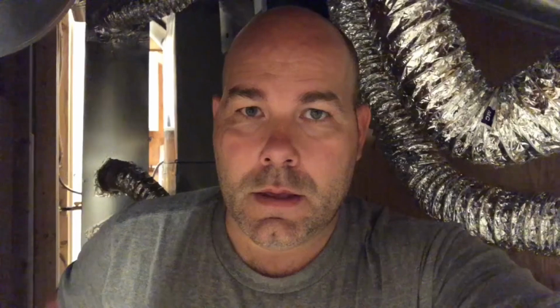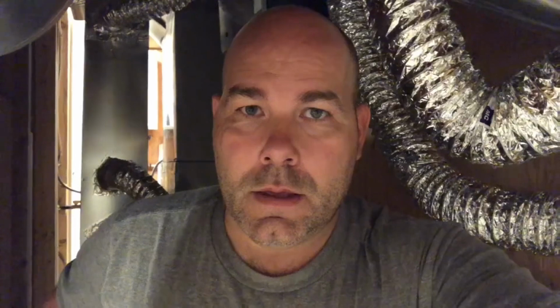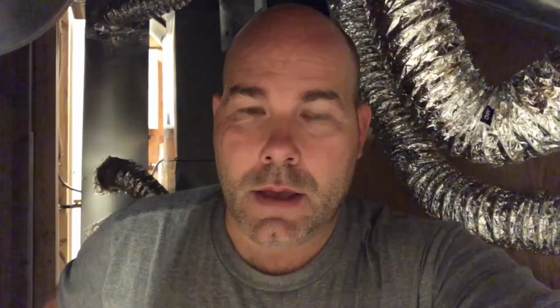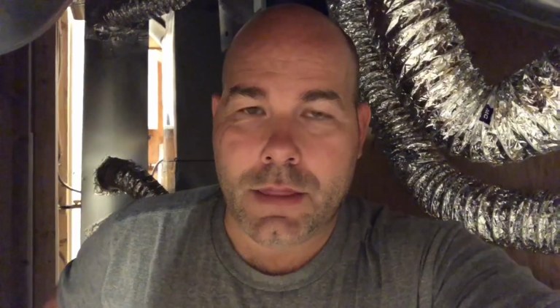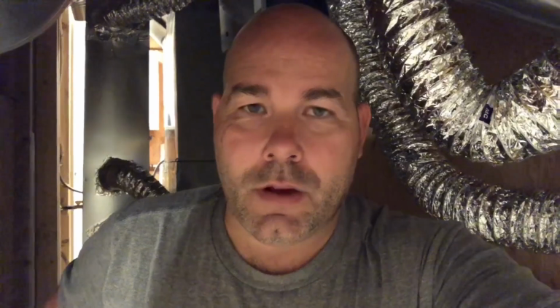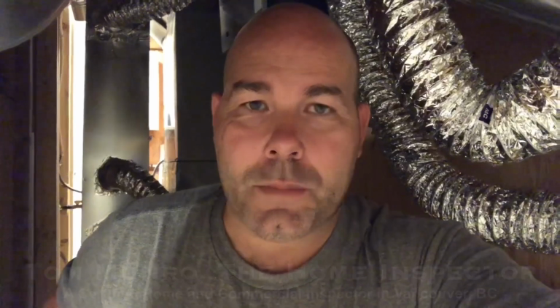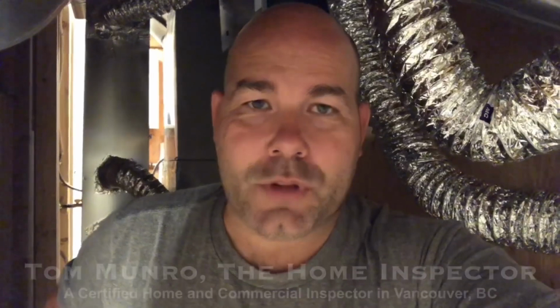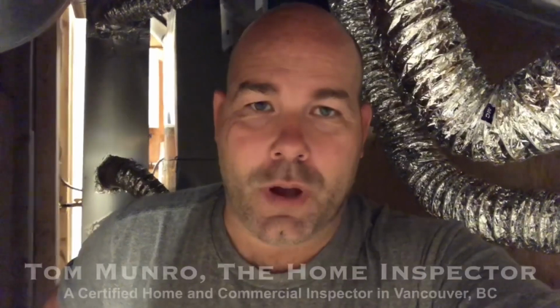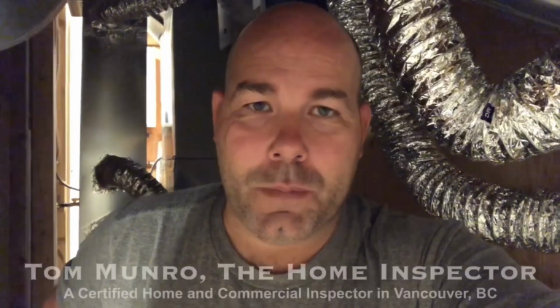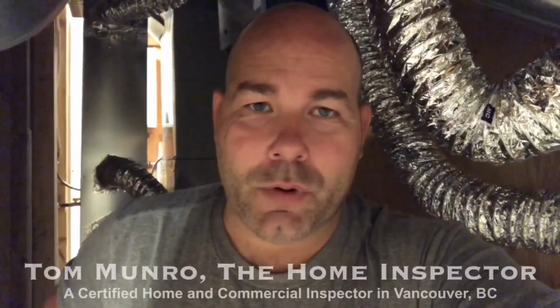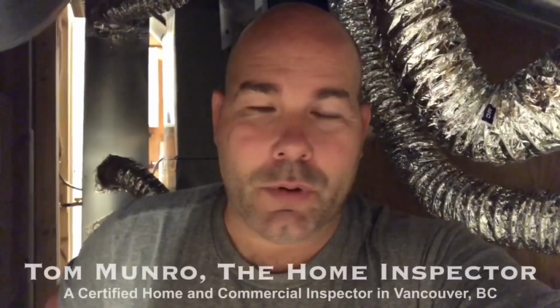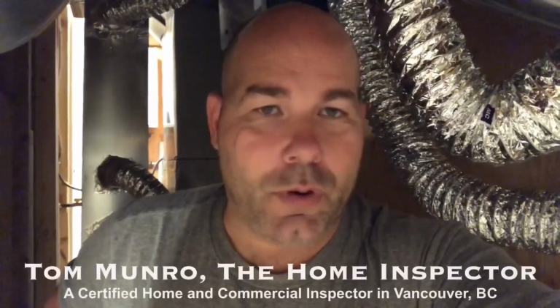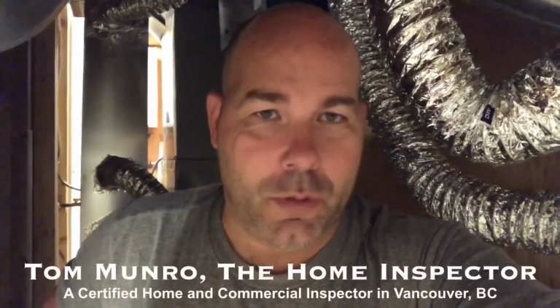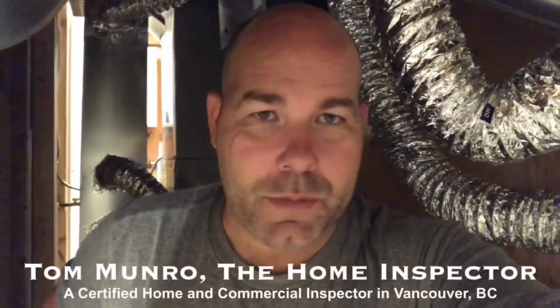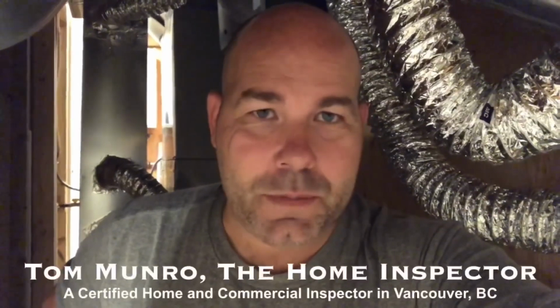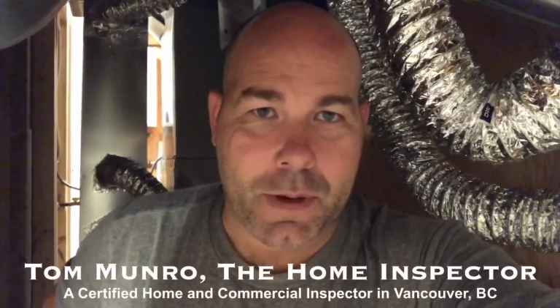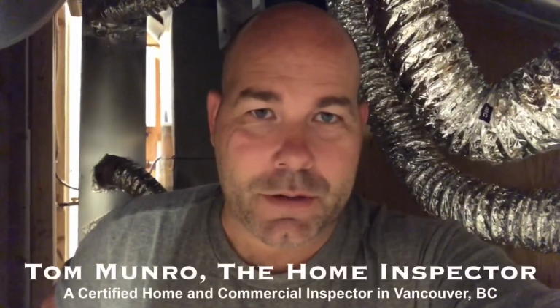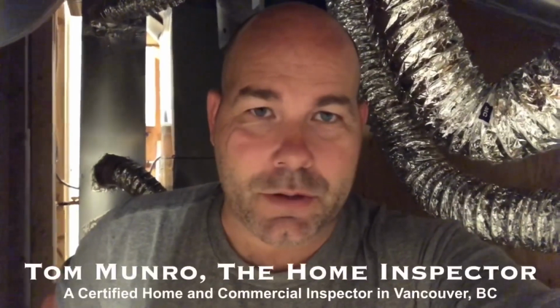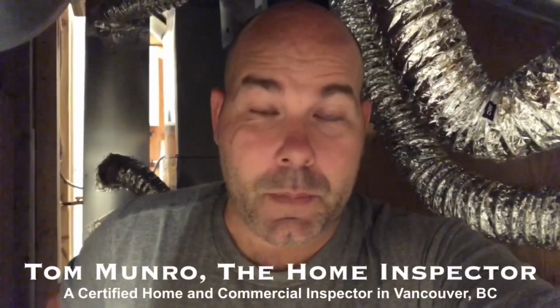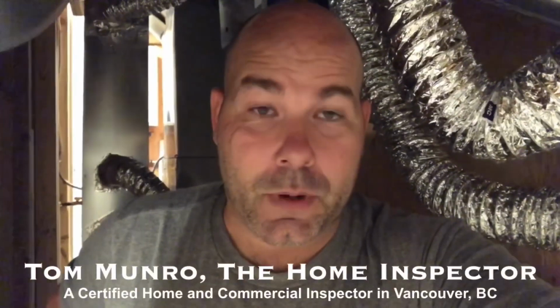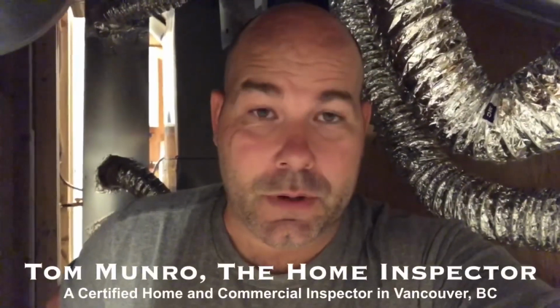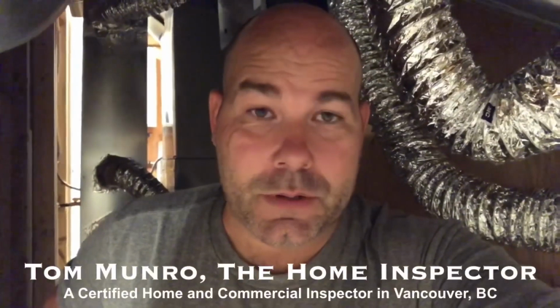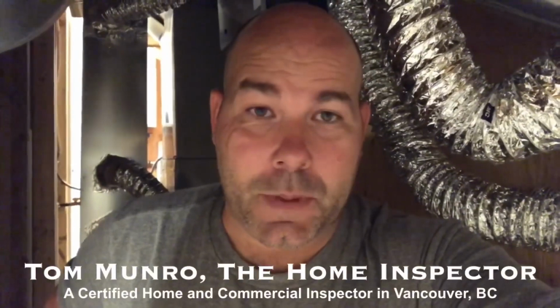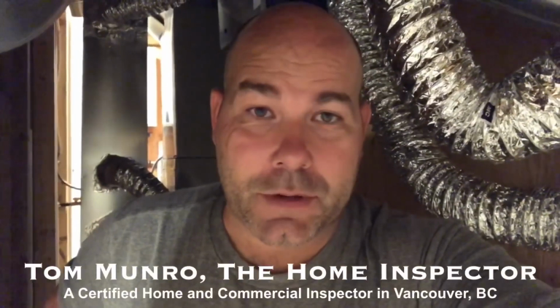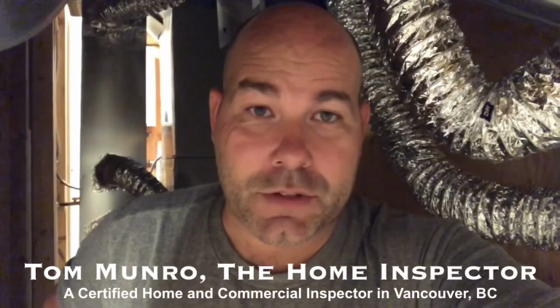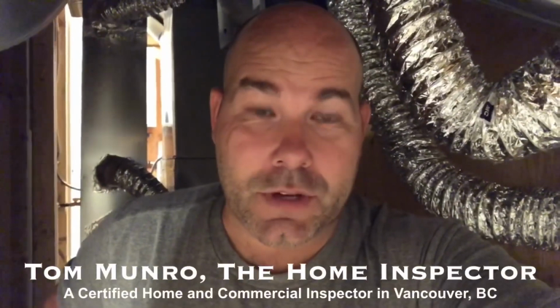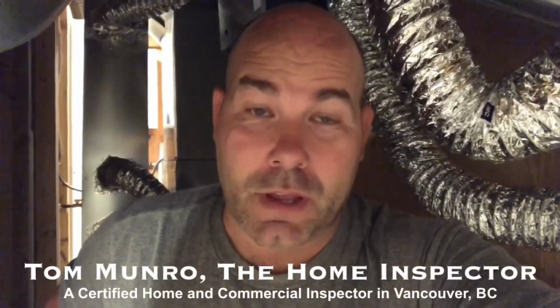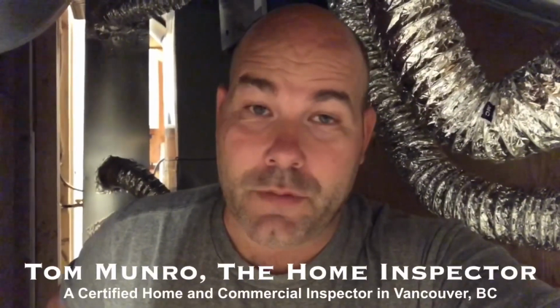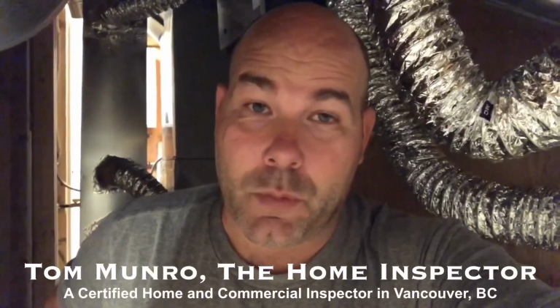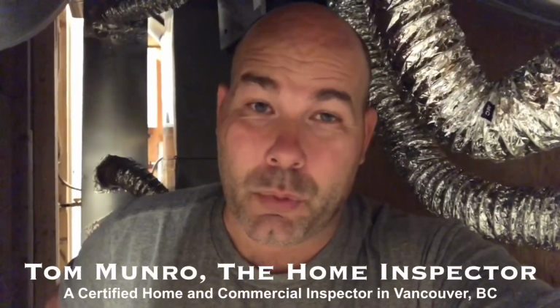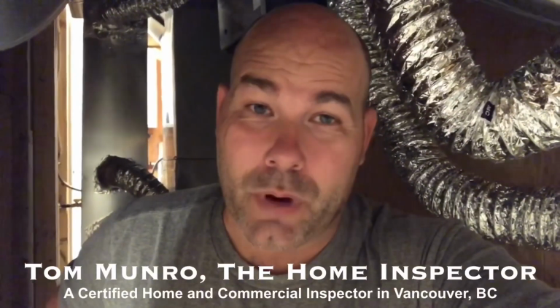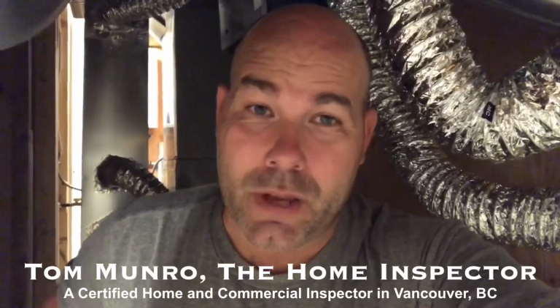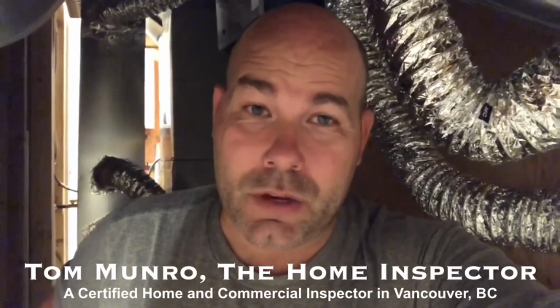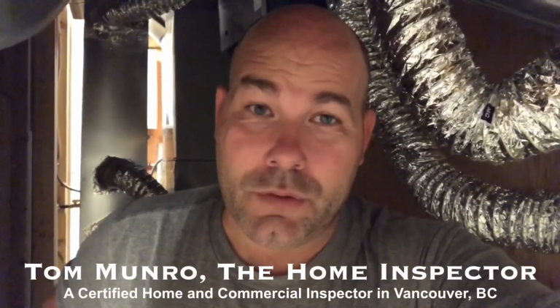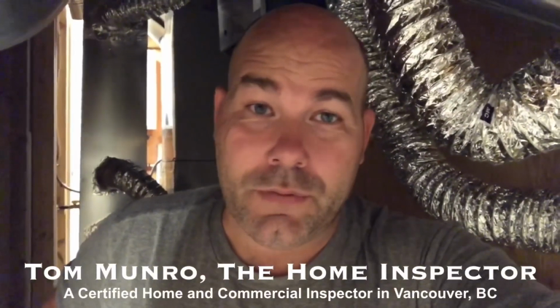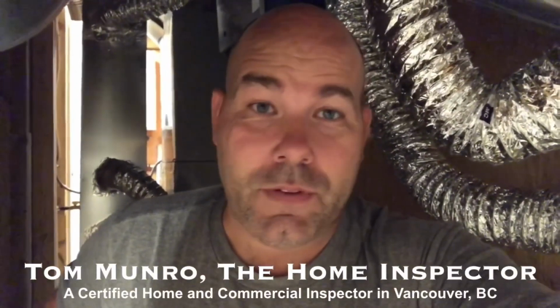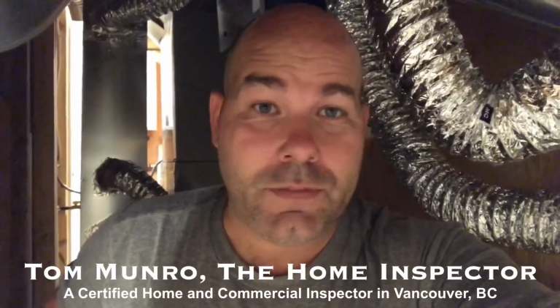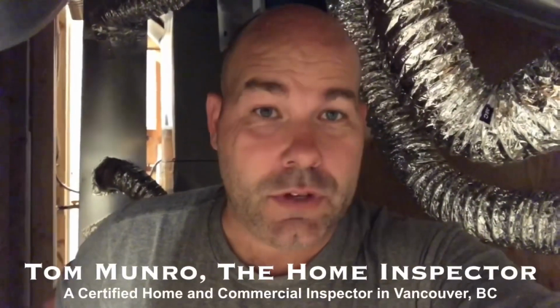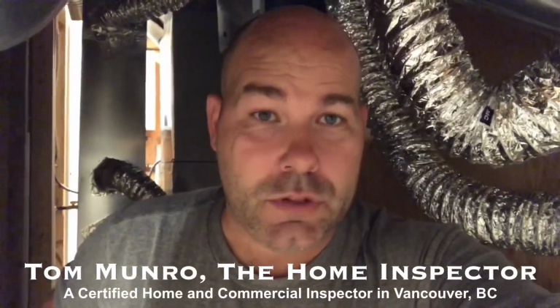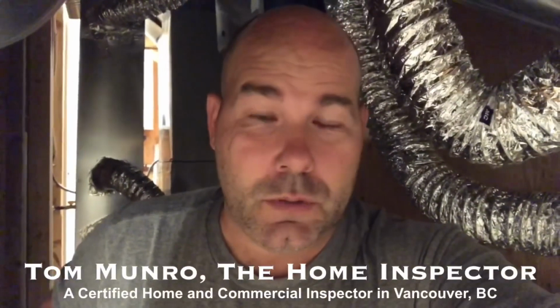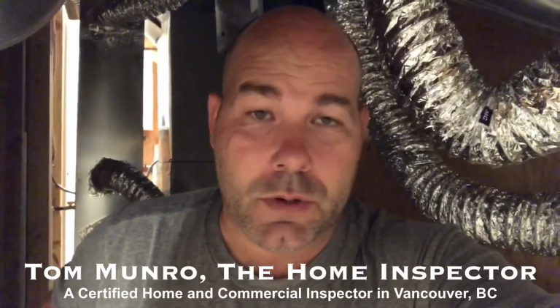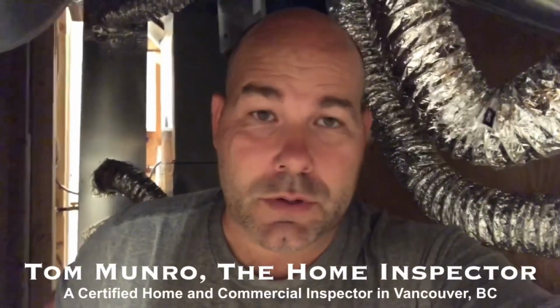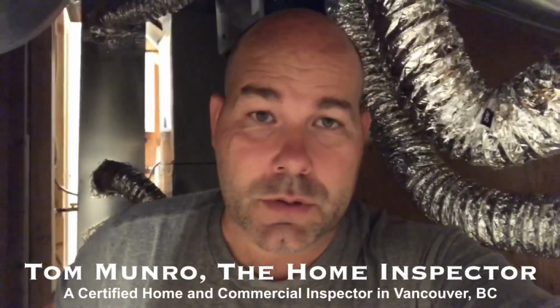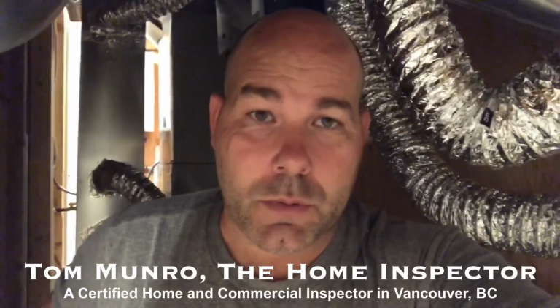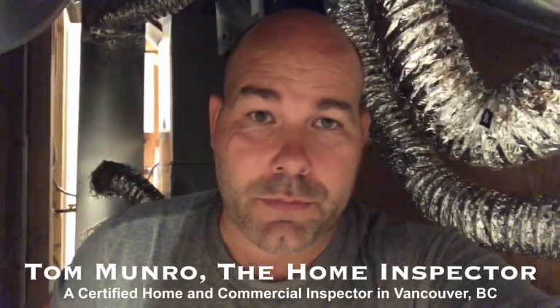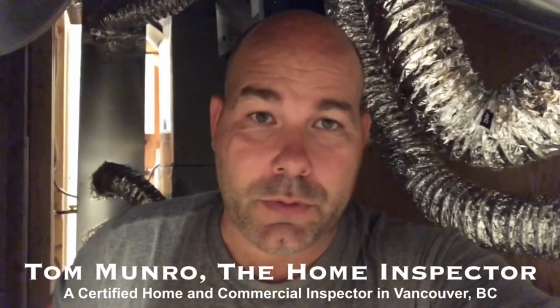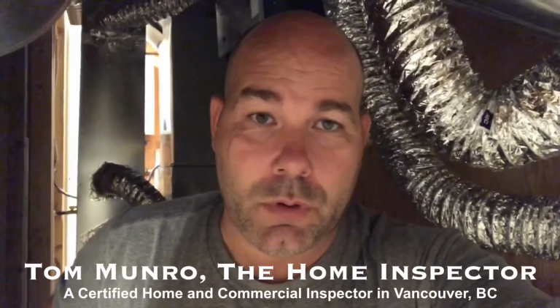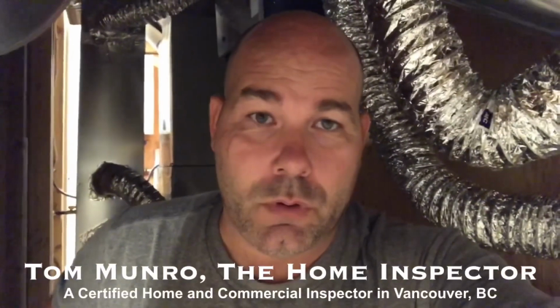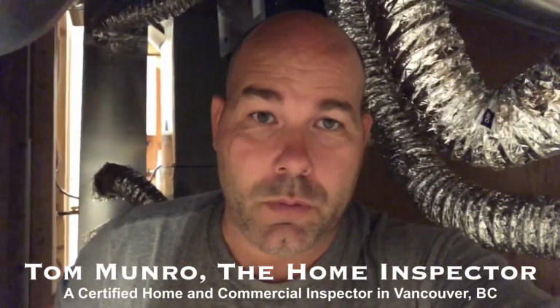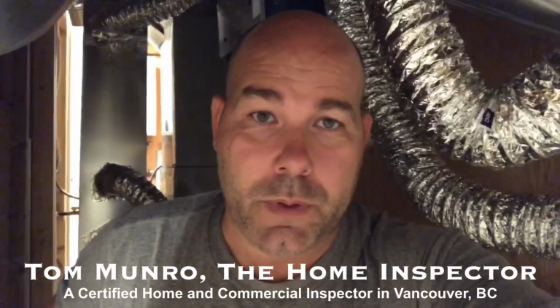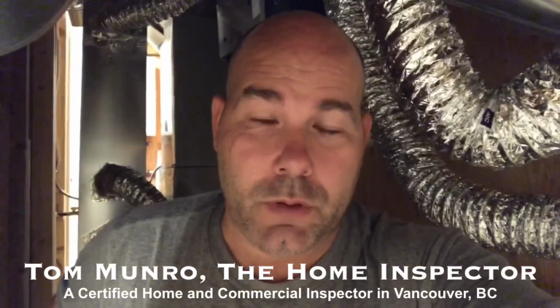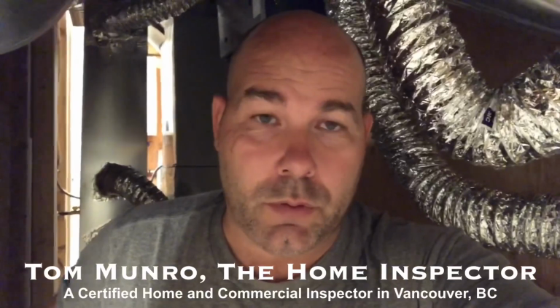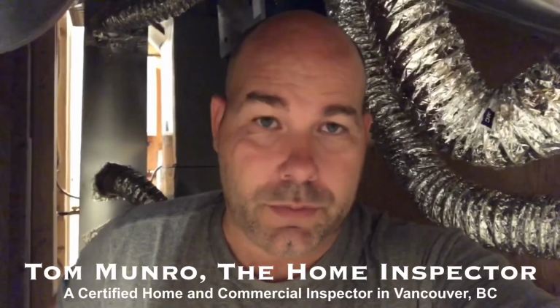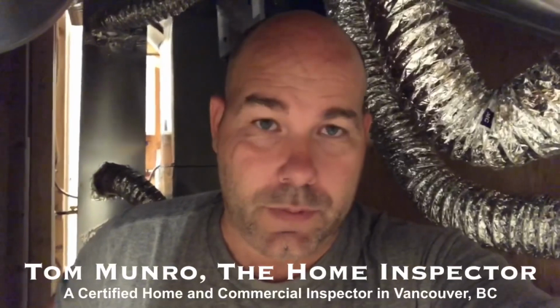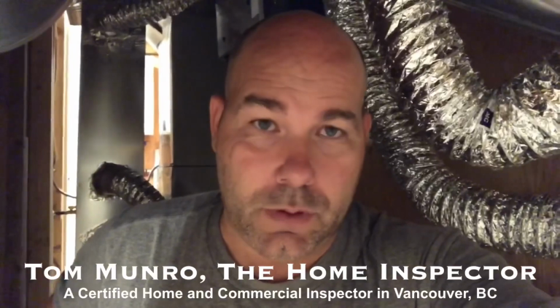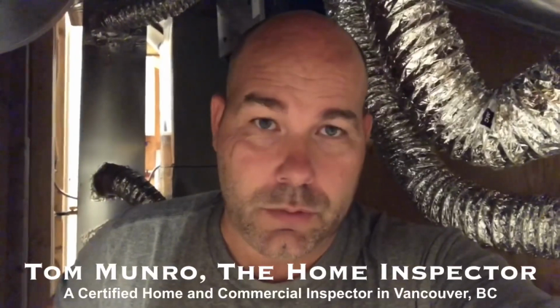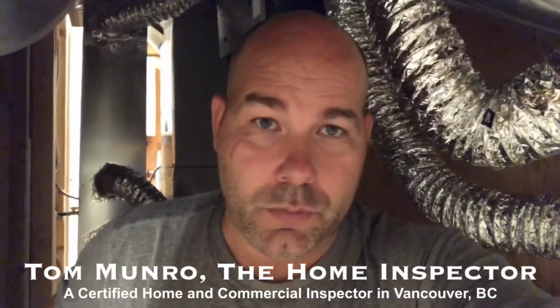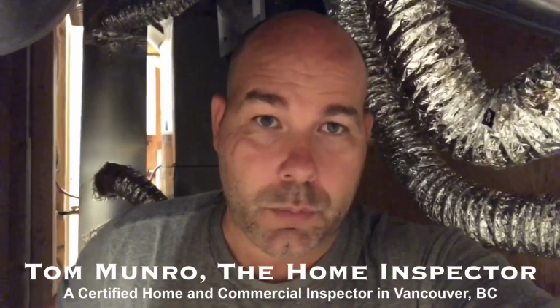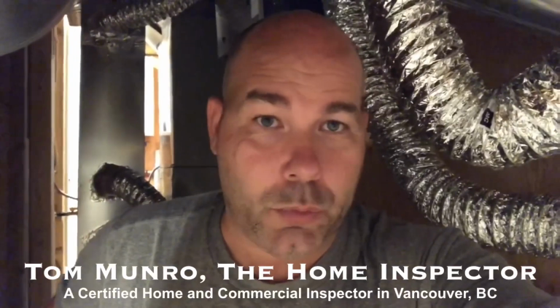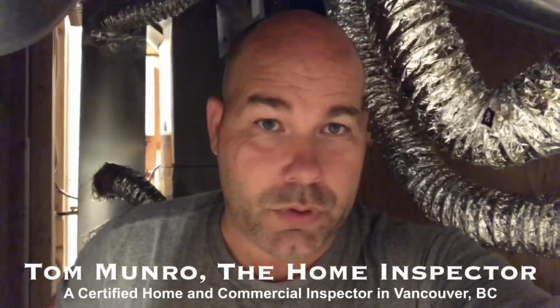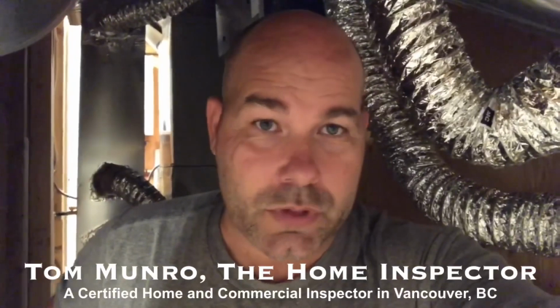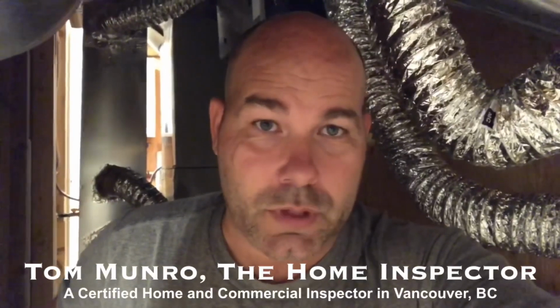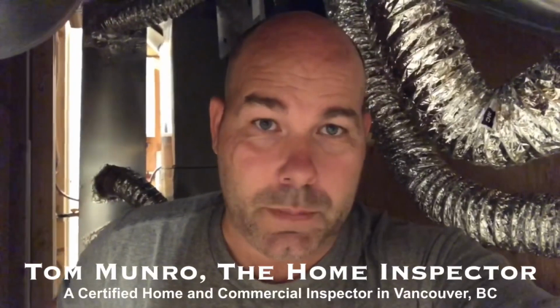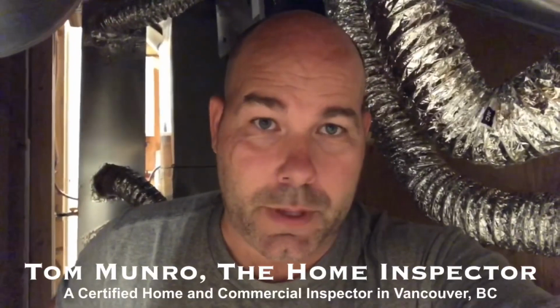Hi there, I'm Tom Monroe, the Home Inspector. I'm on an inspection day of a brand new 5,200 square foot home in North Vancouver, British Columbia.